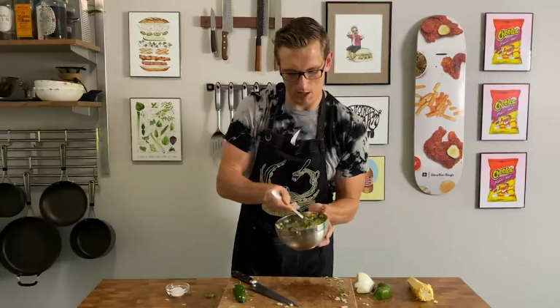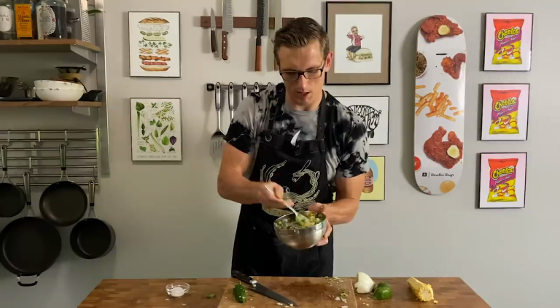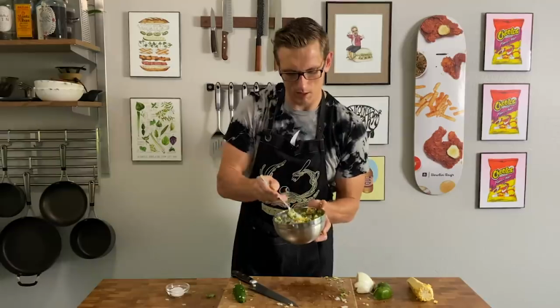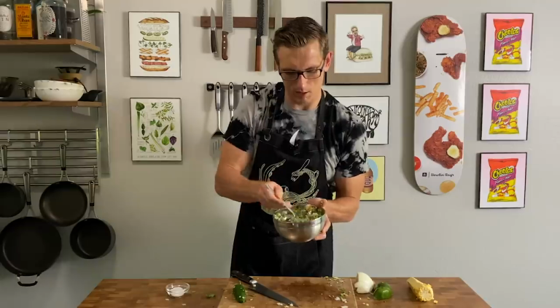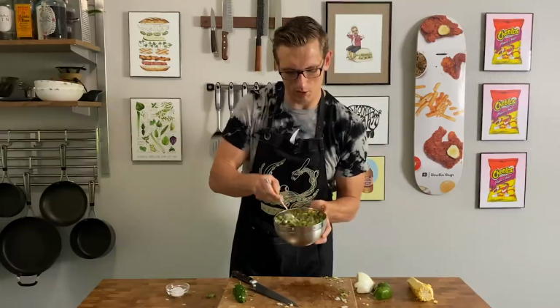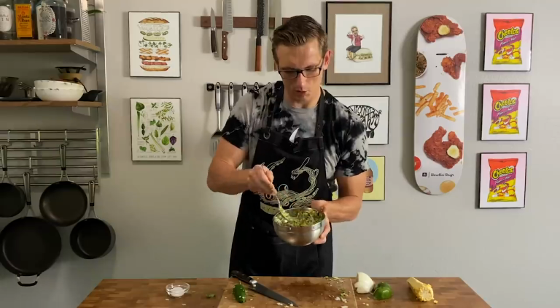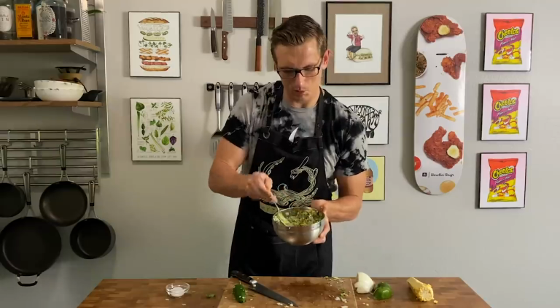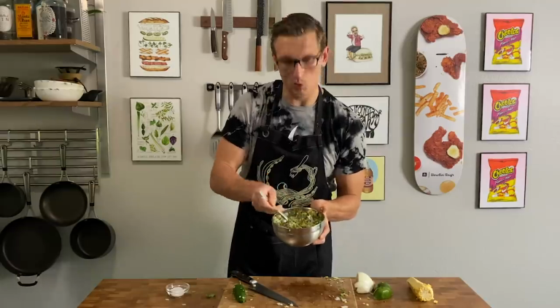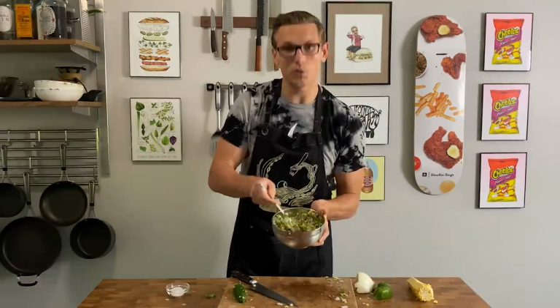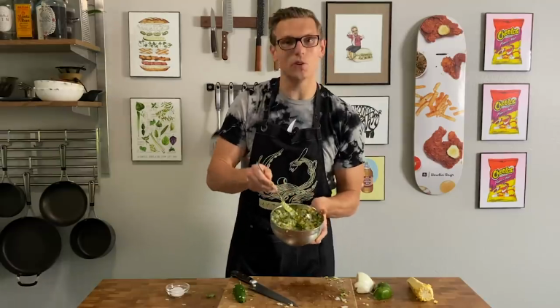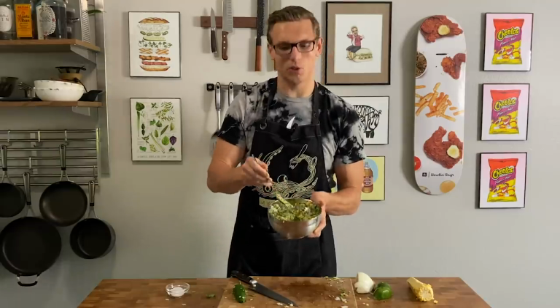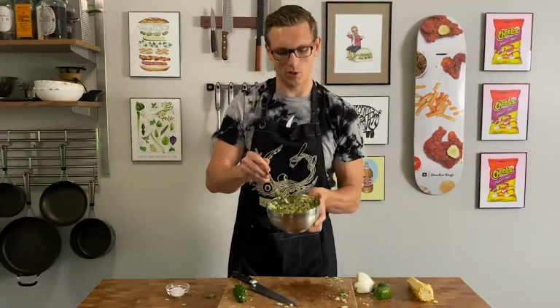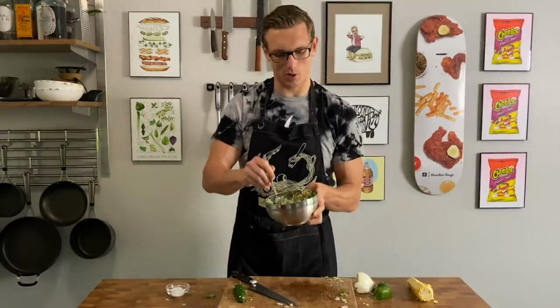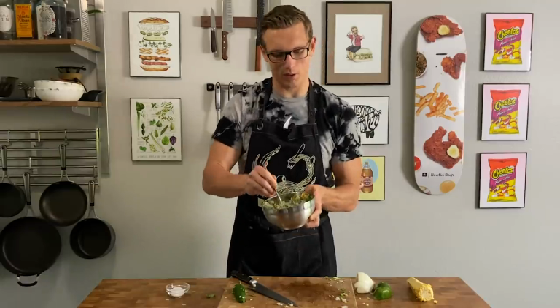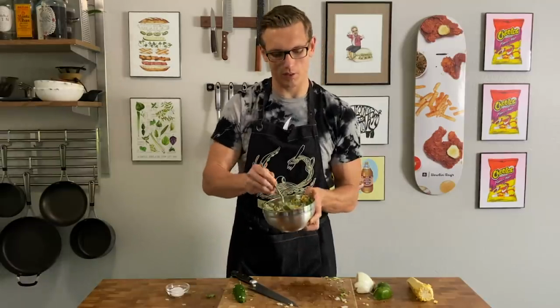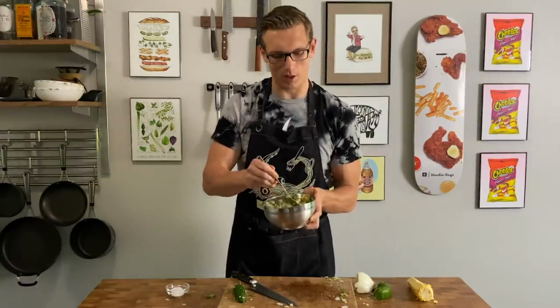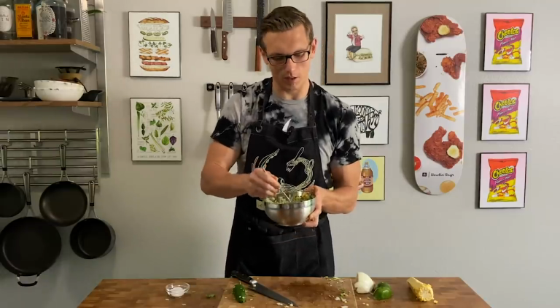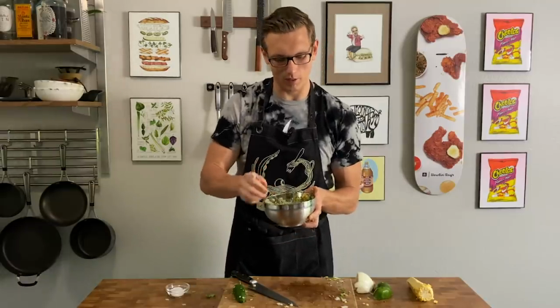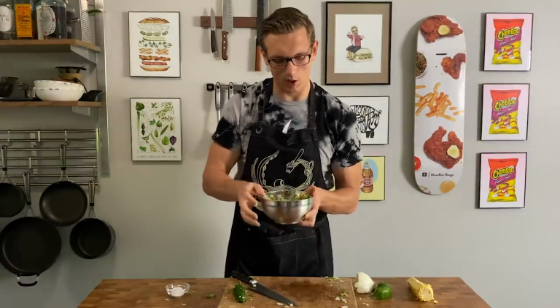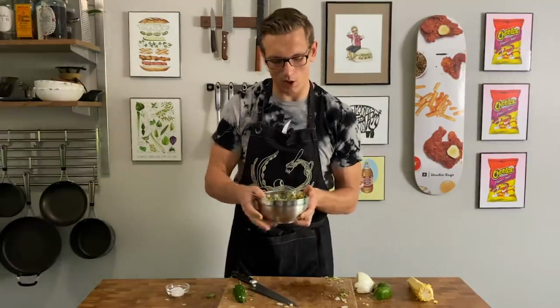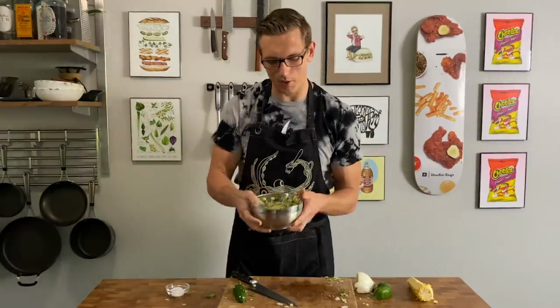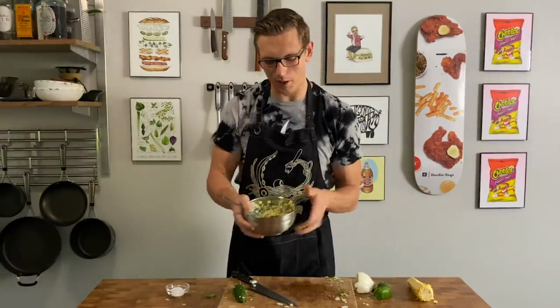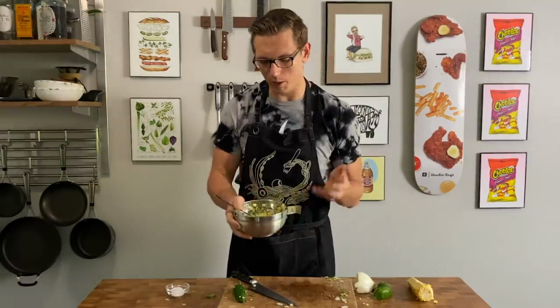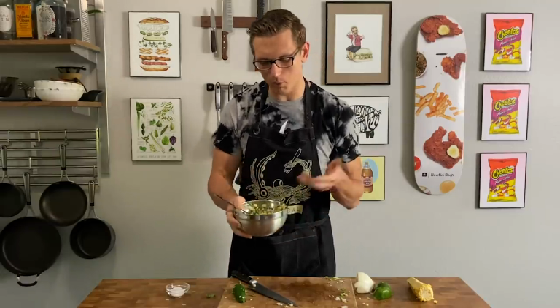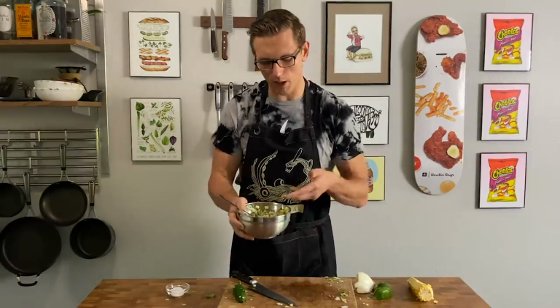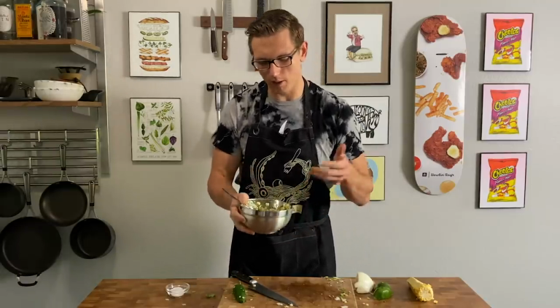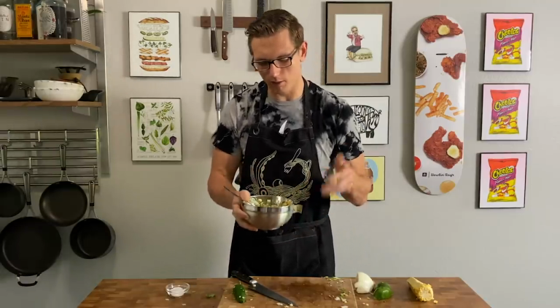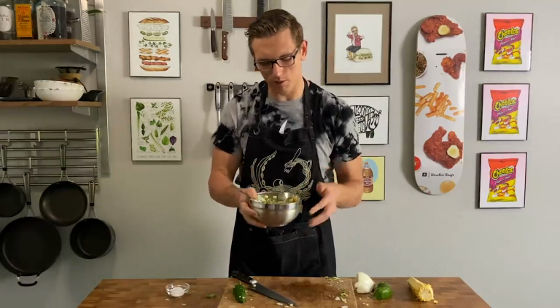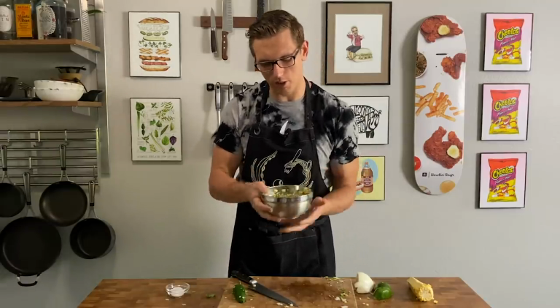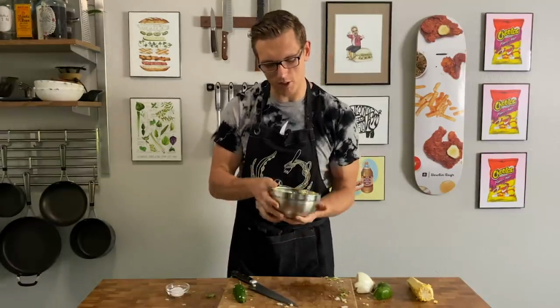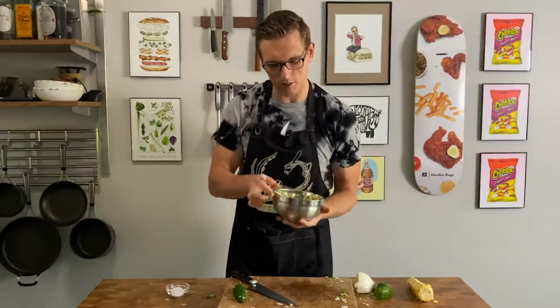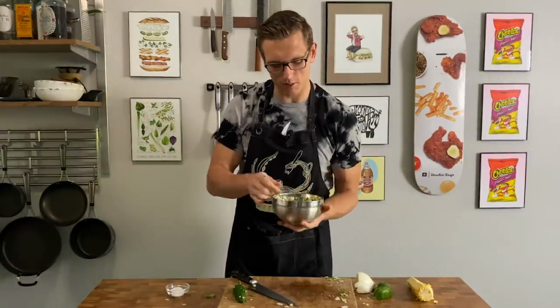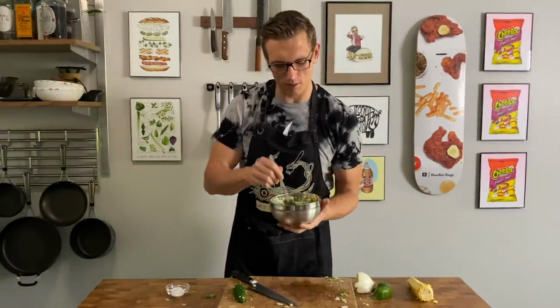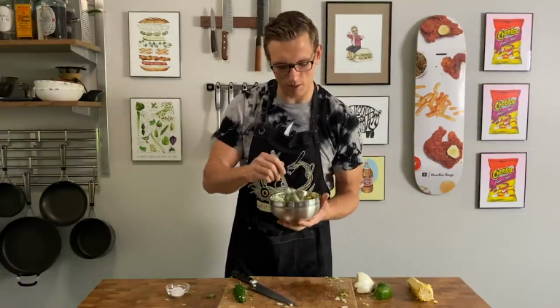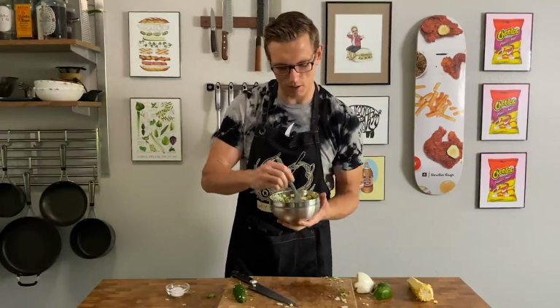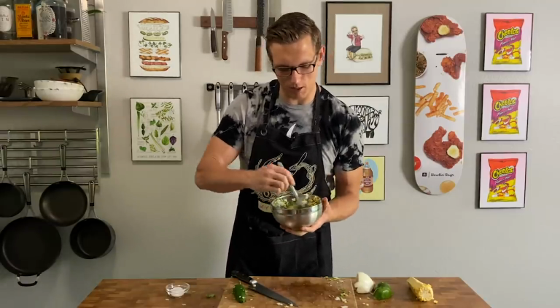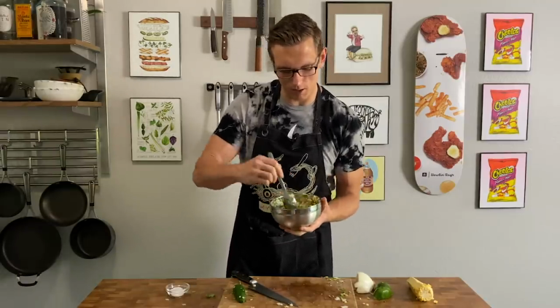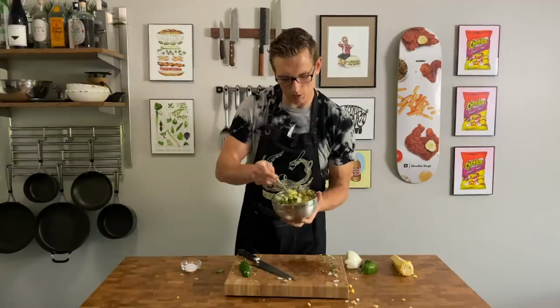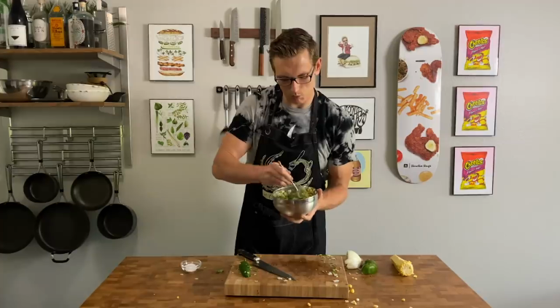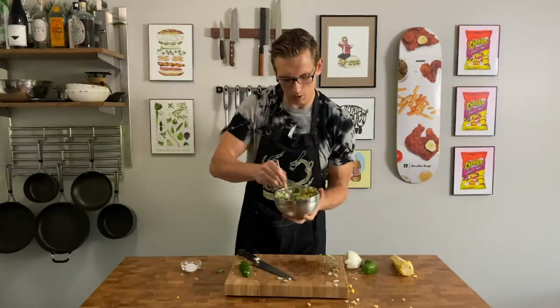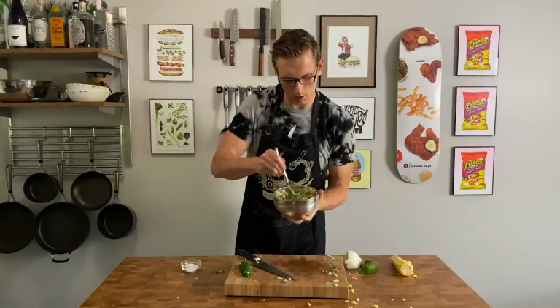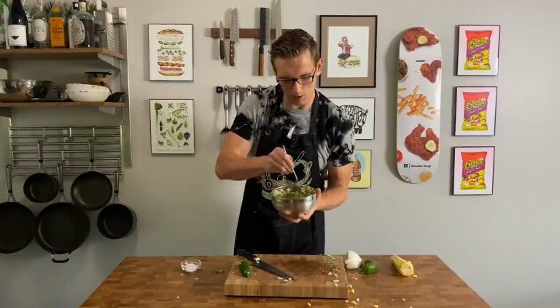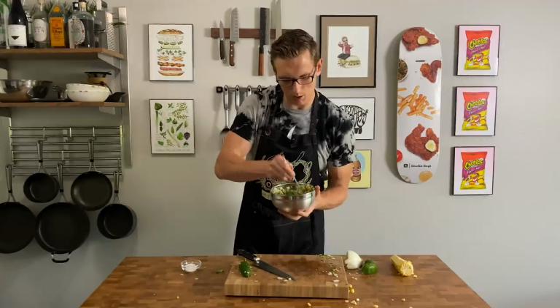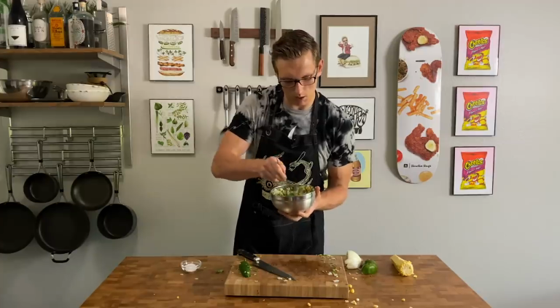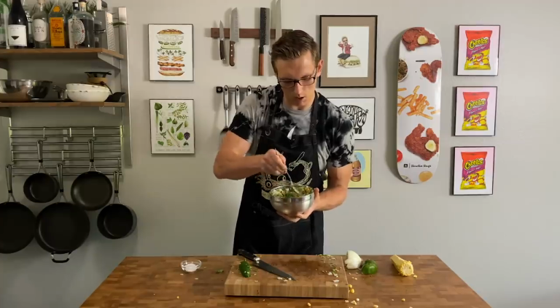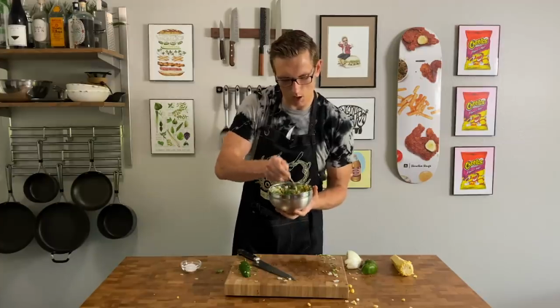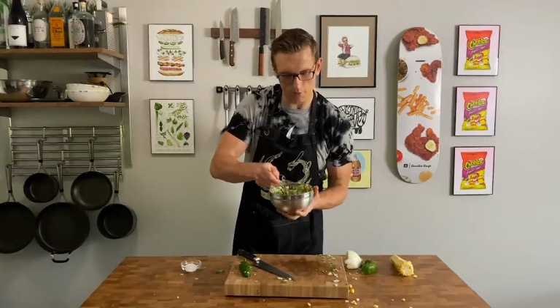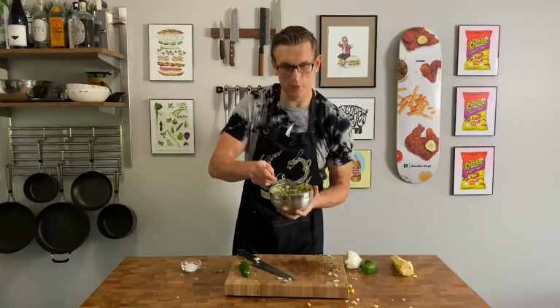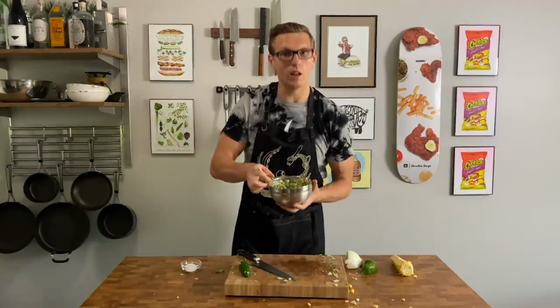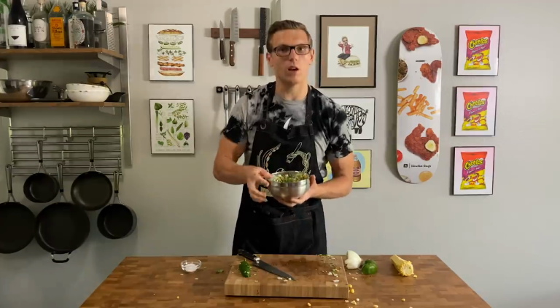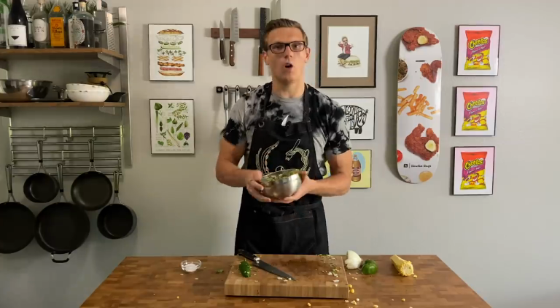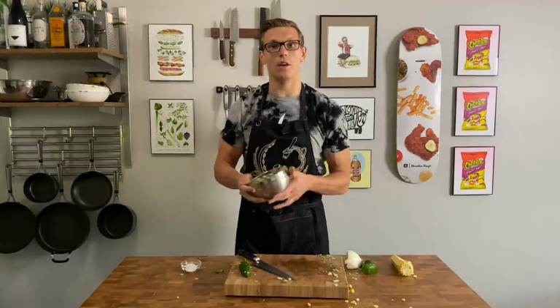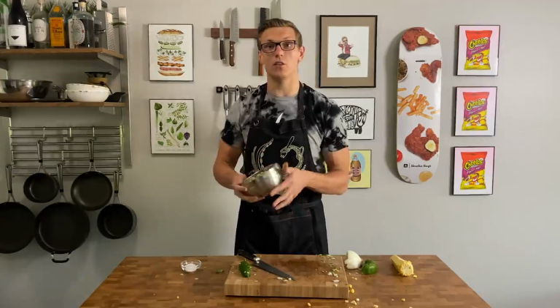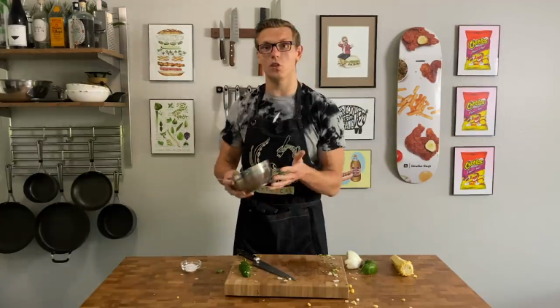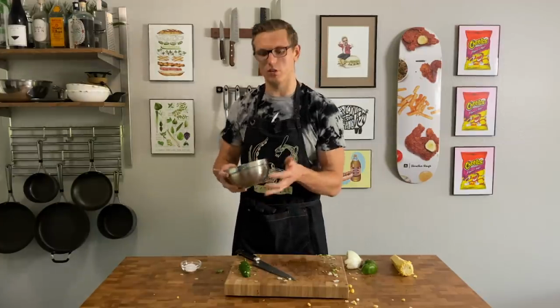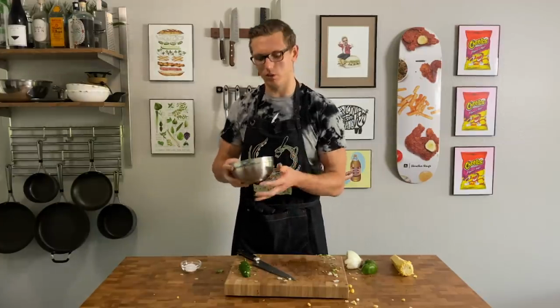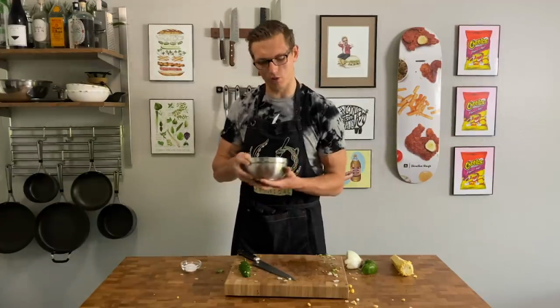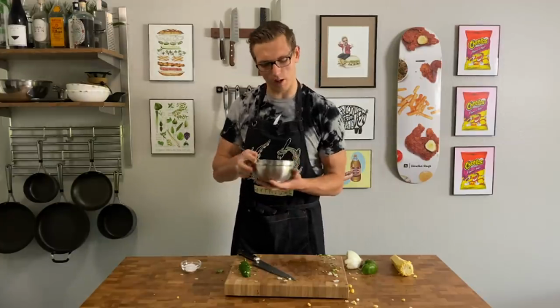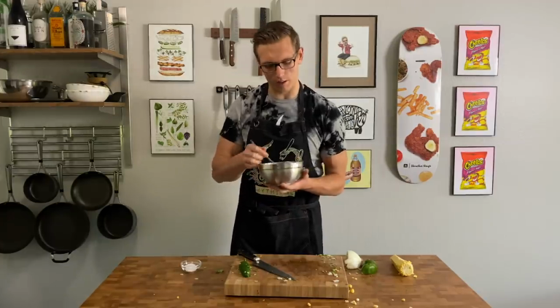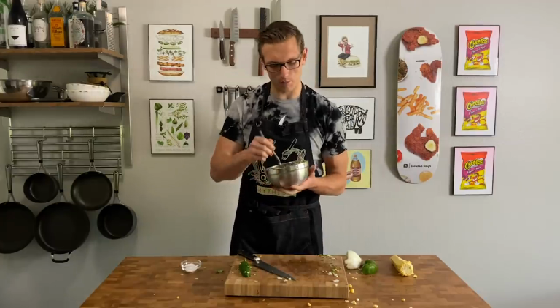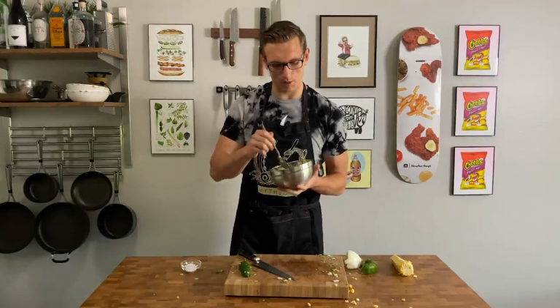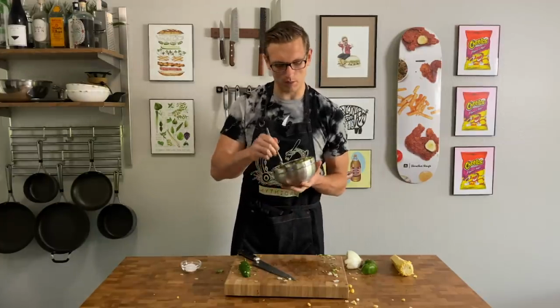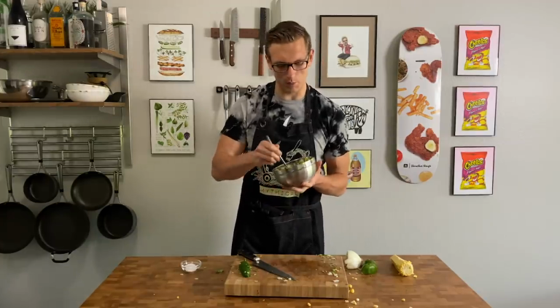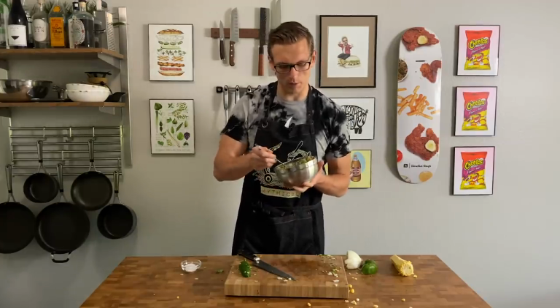Lime — this is a big juicy one, so we're just going to use the juice of half a lime. About a quarter teaspoon of salt. Since corn is so sweet, it can handle a fair amount of salt. Give it a toss. That is your beautiful corn salsa — all that brightness, freshness, the acidity. It's really going to offset all that delicious, fatty, spicy beef.